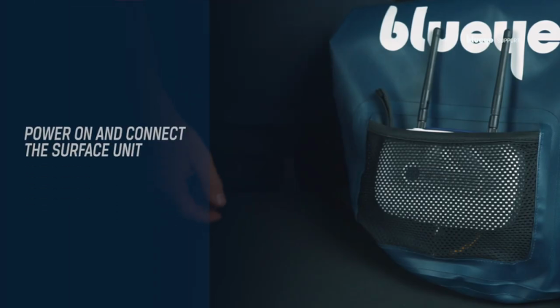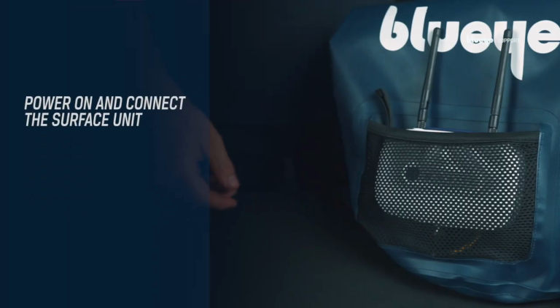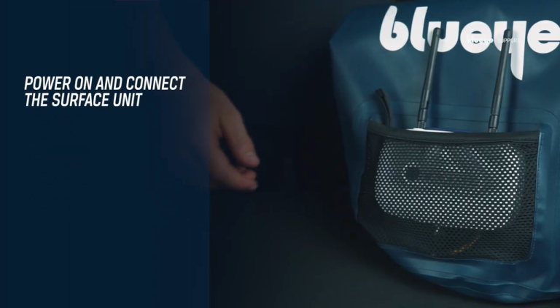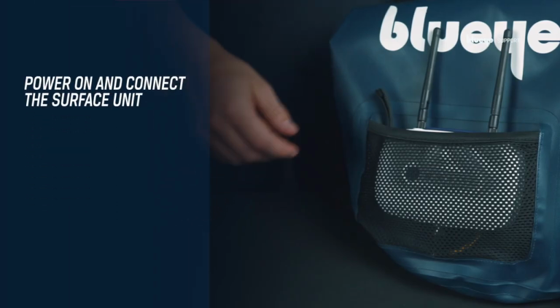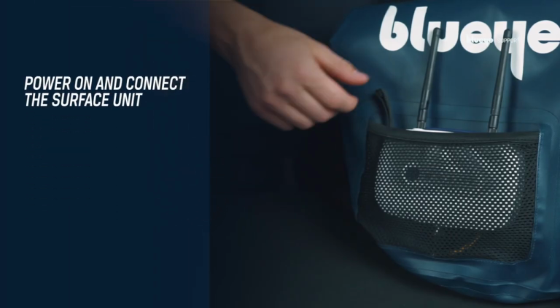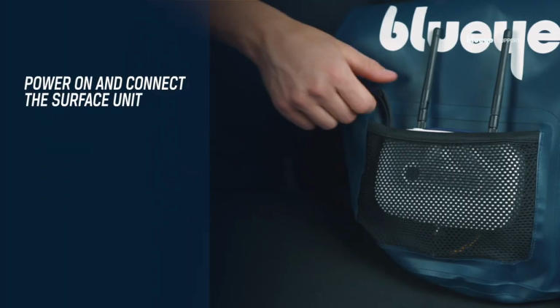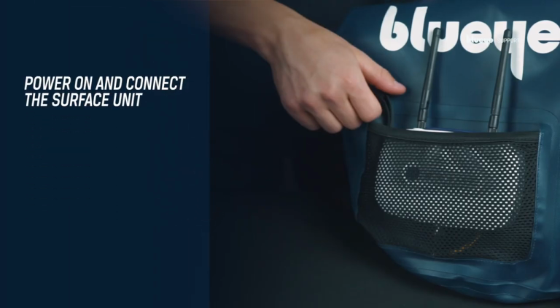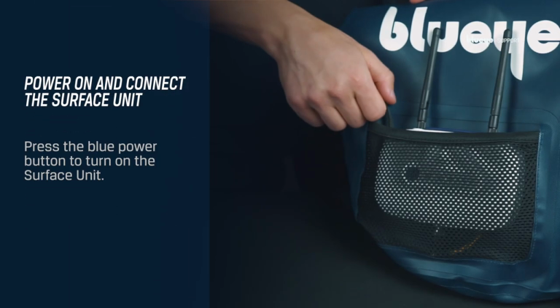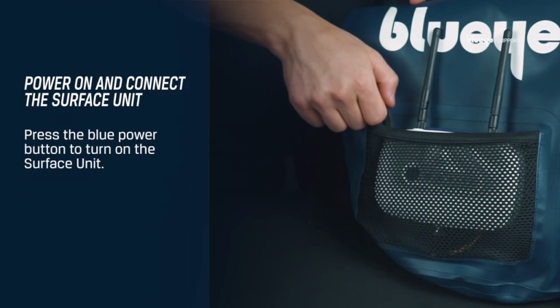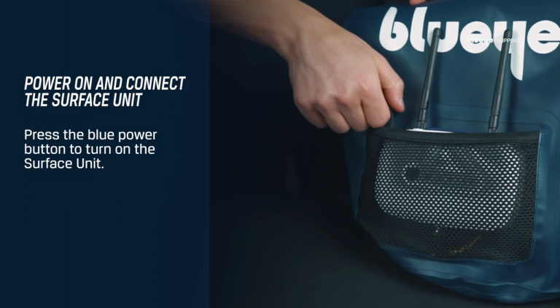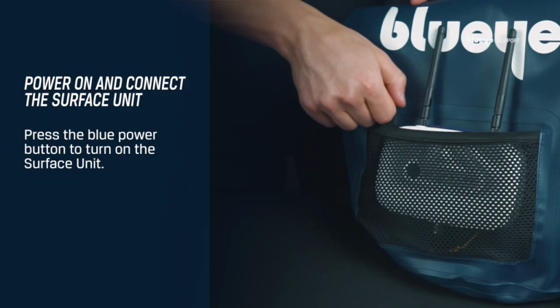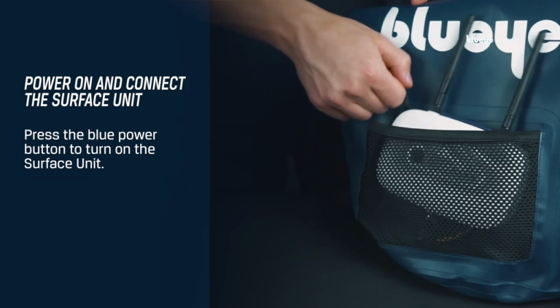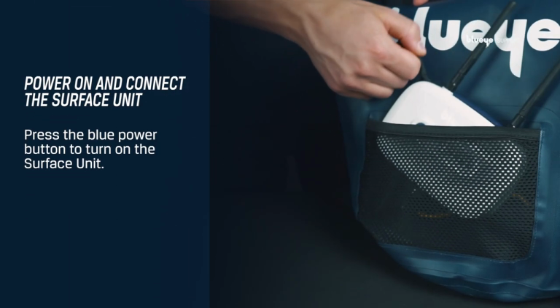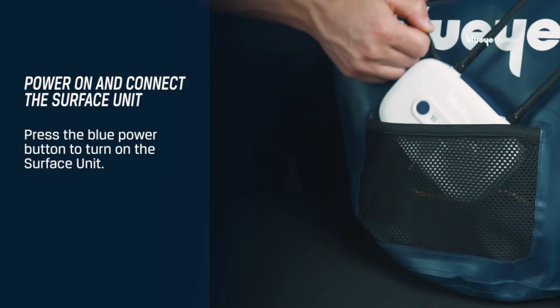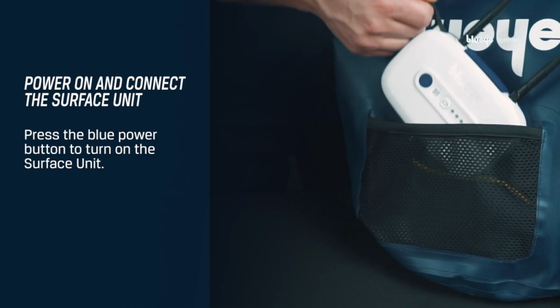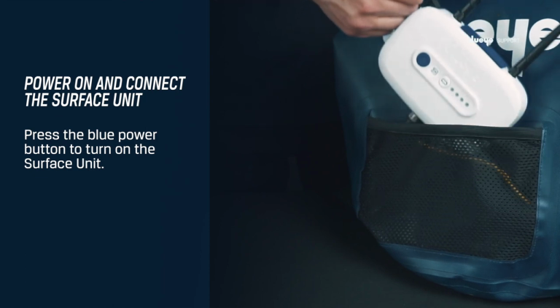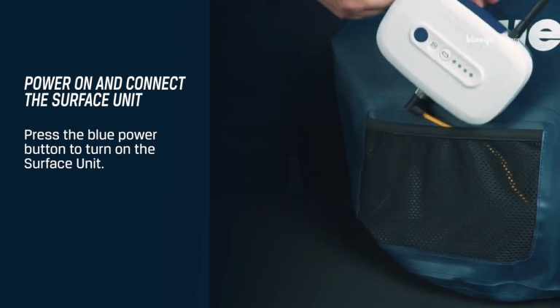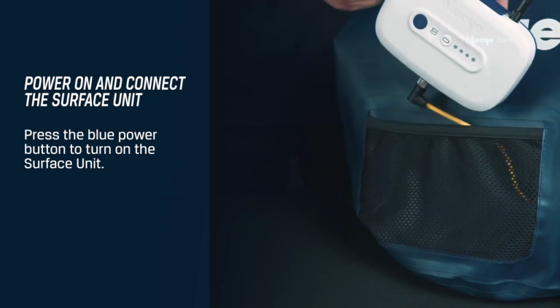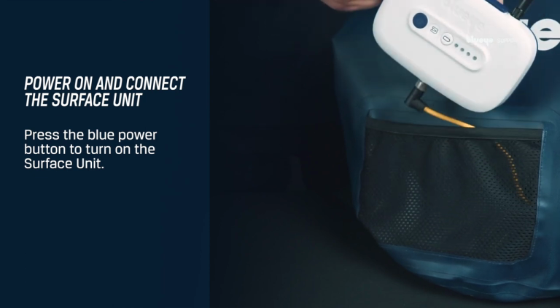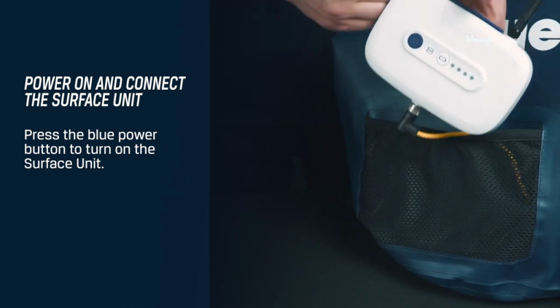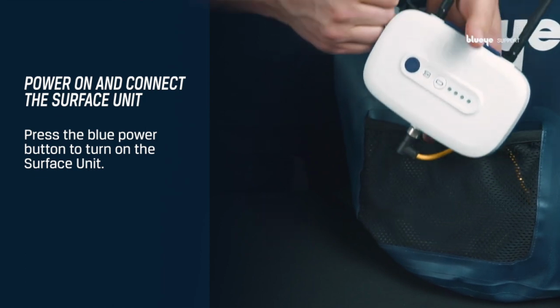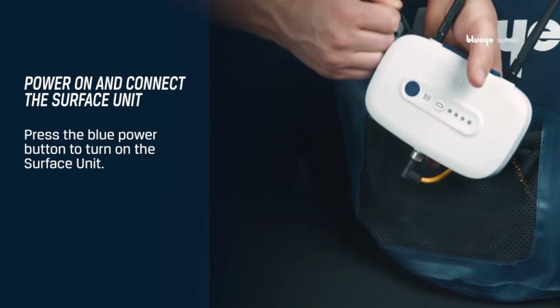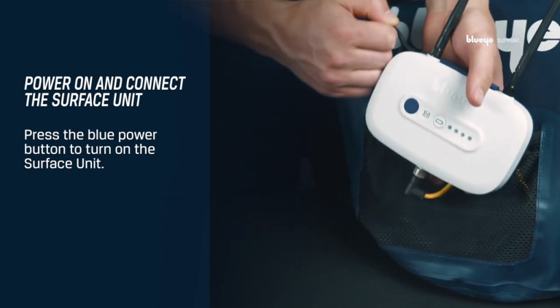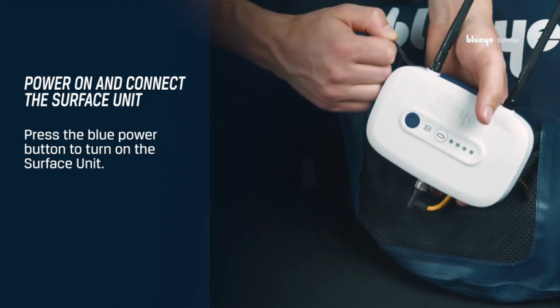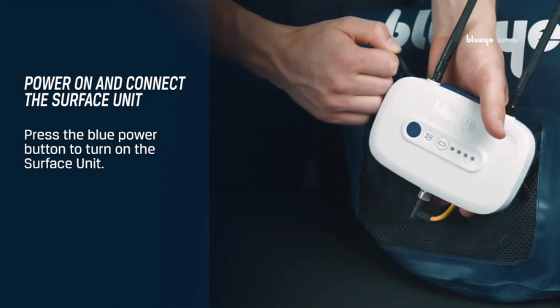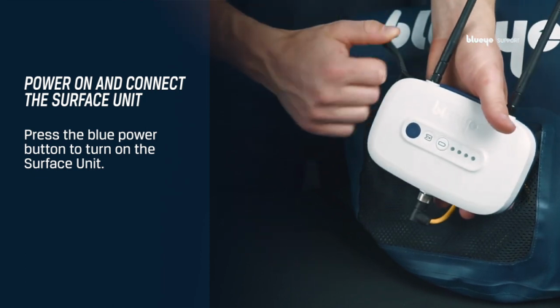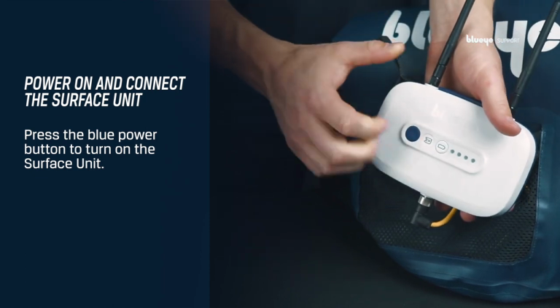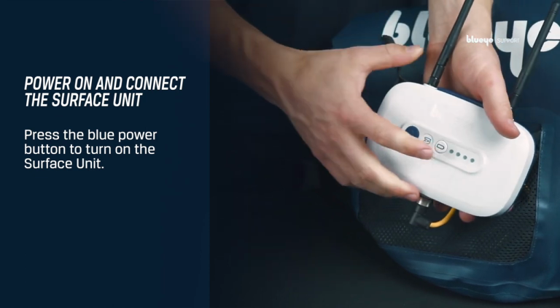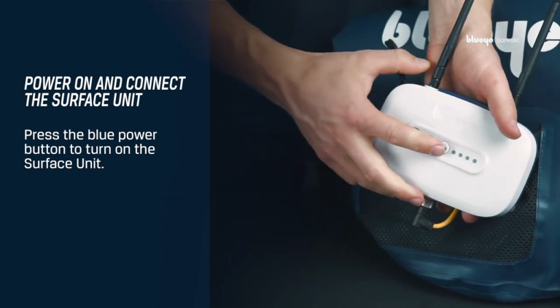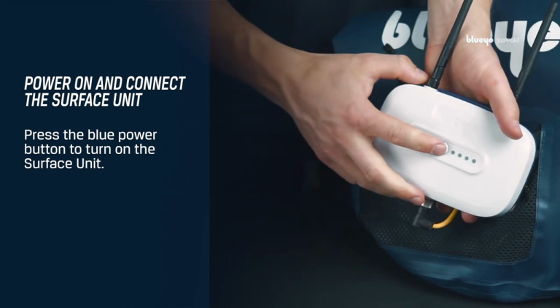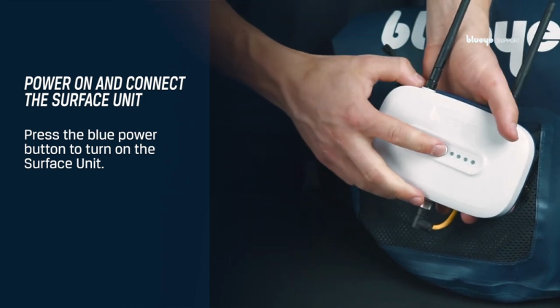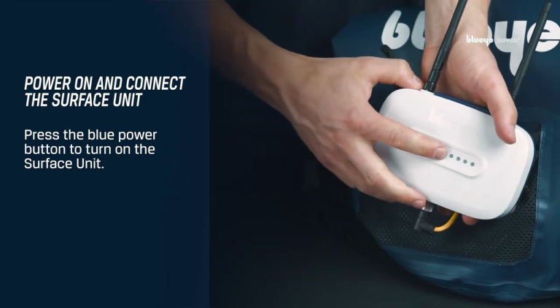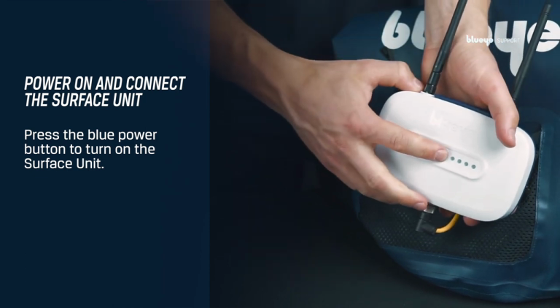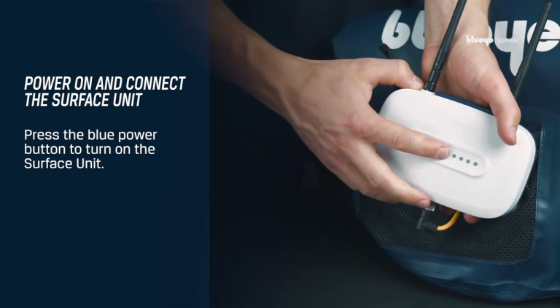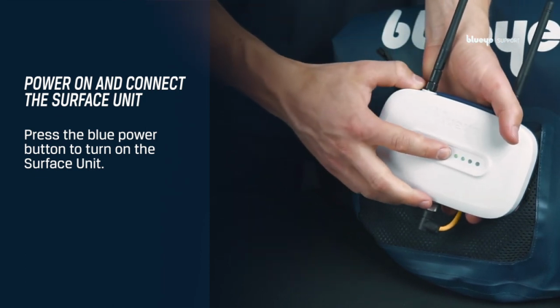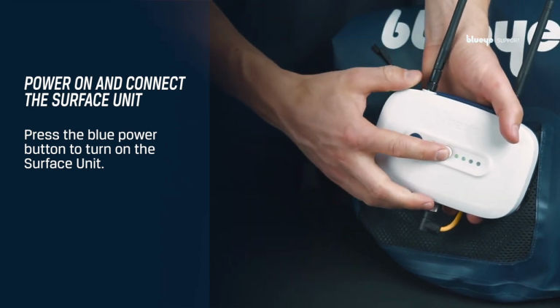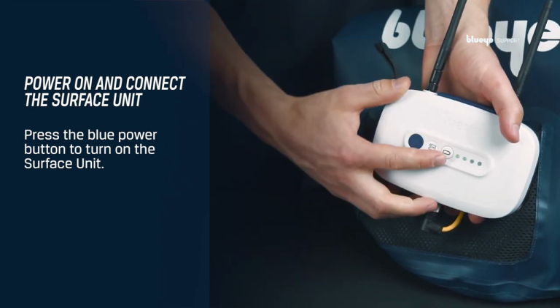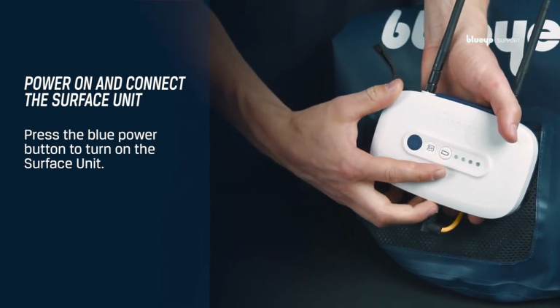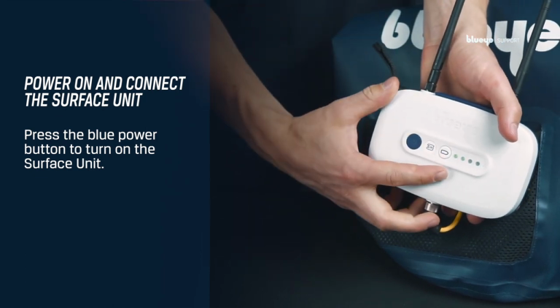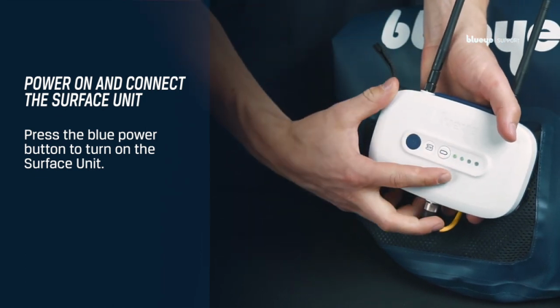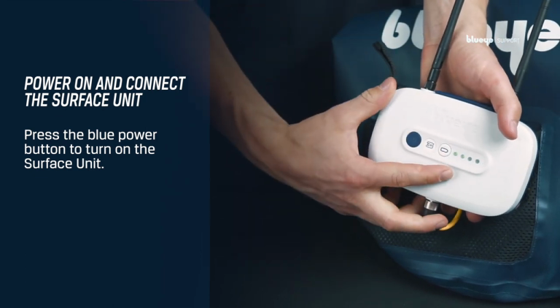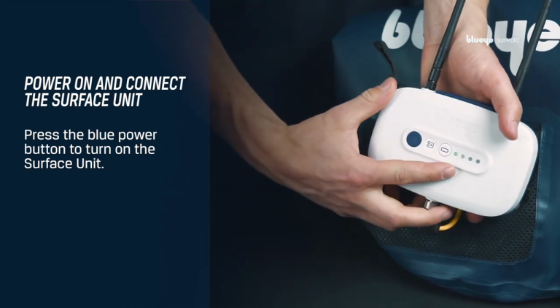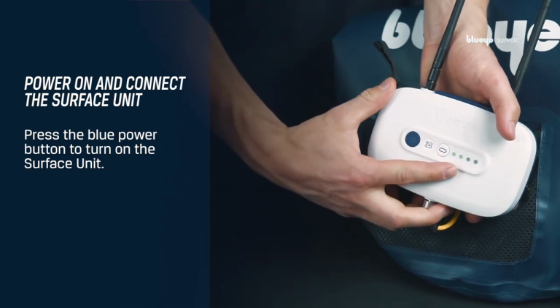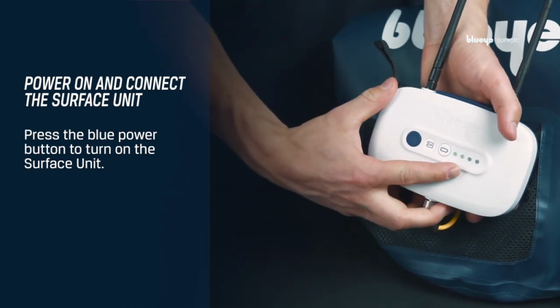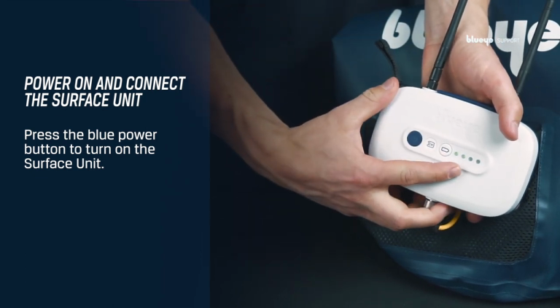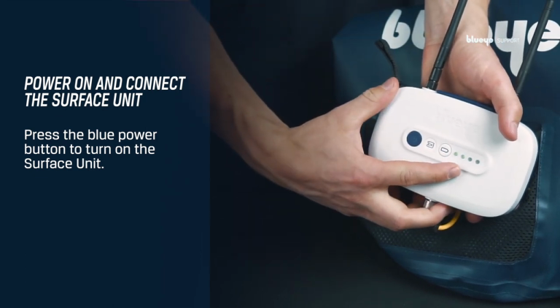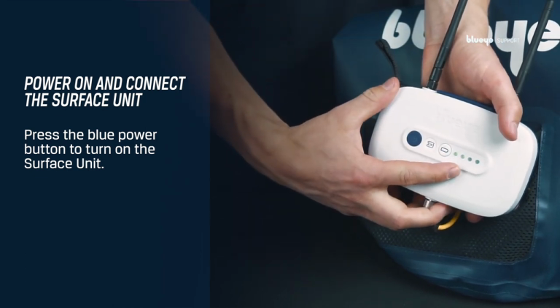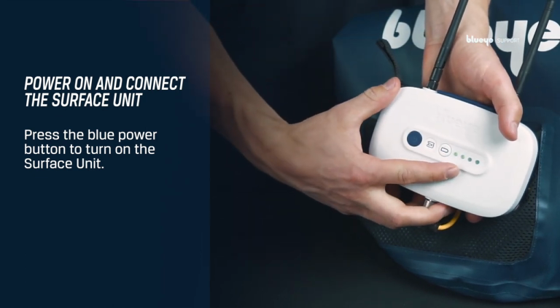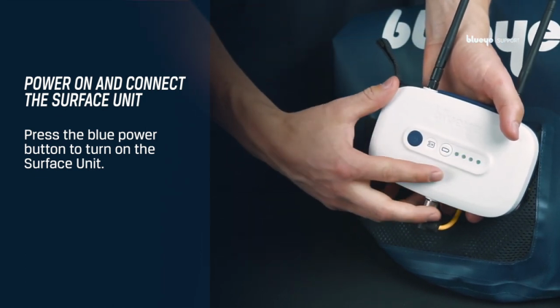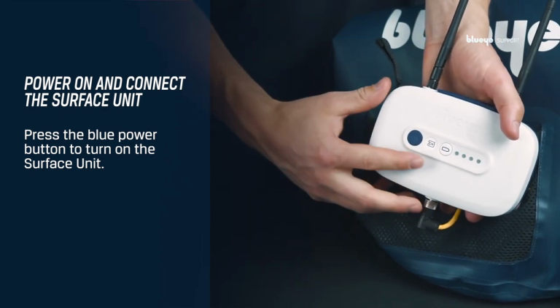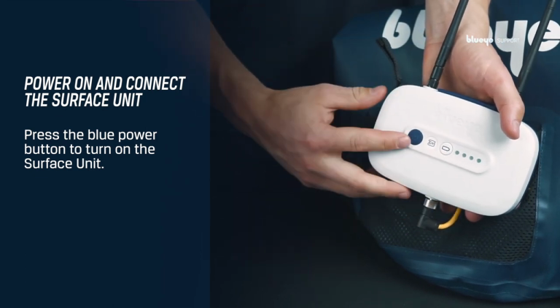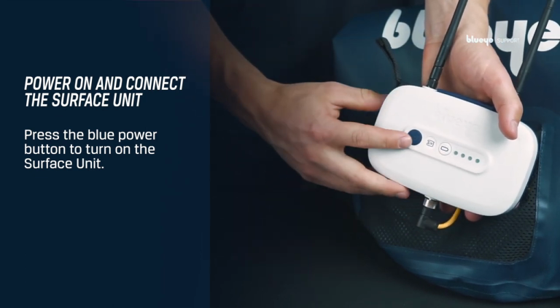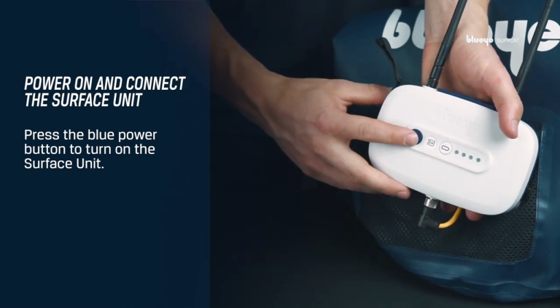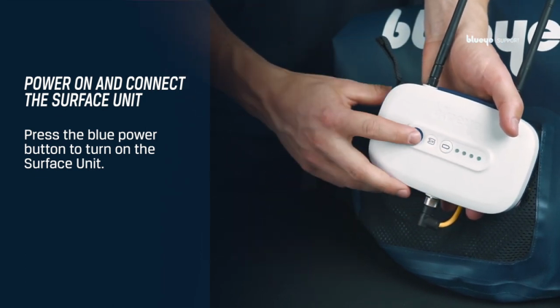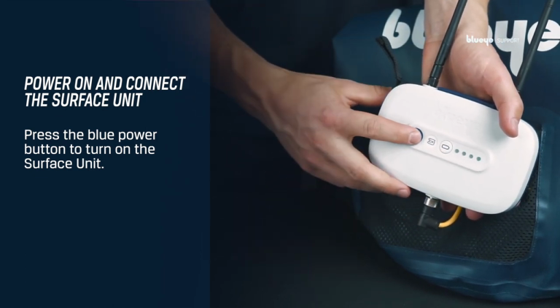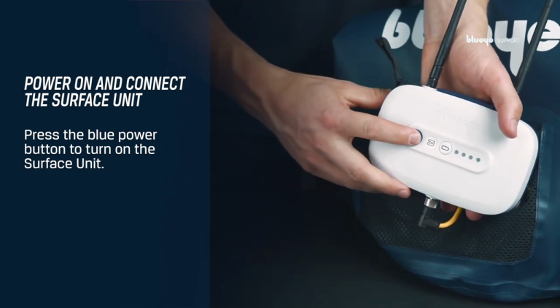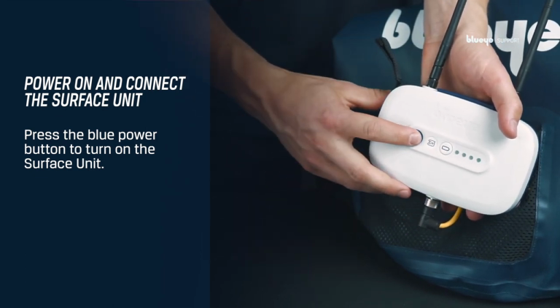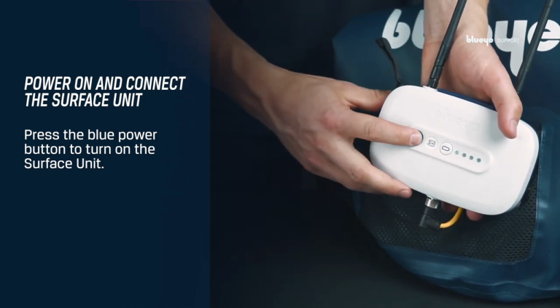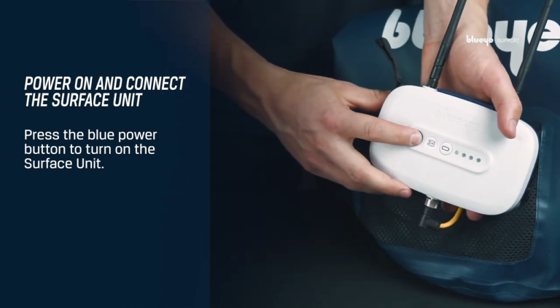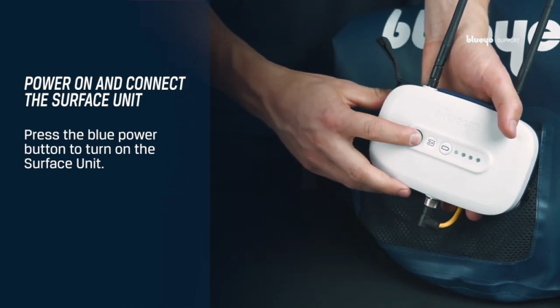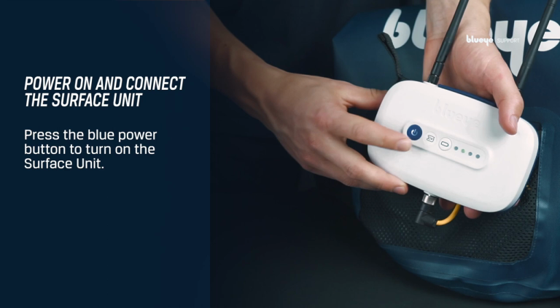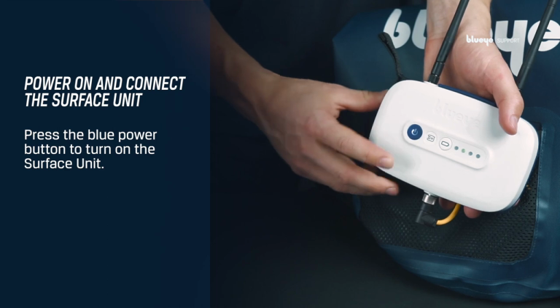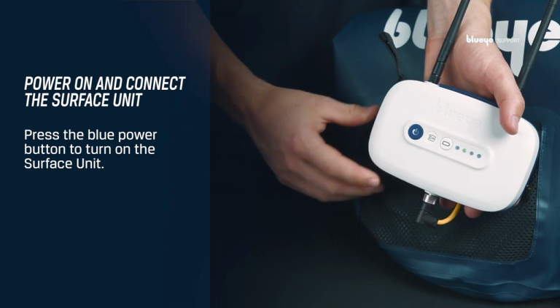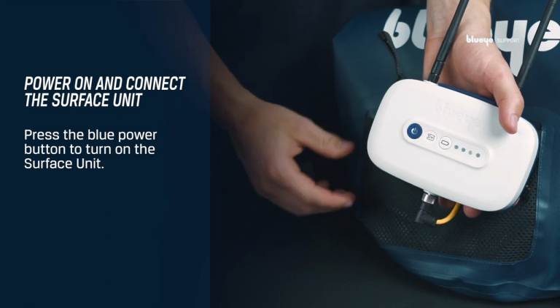Continue by turning on the surface unit. You can check the battery status by pressing the battery symbol. Turn it on by pressing the power button.